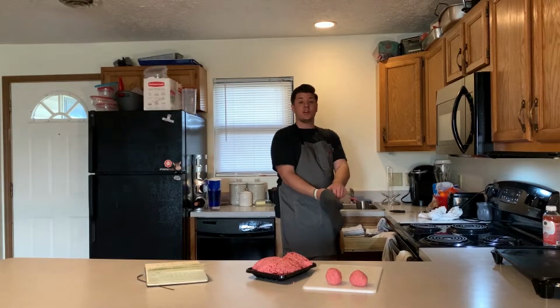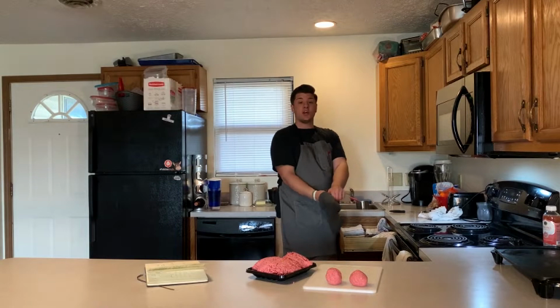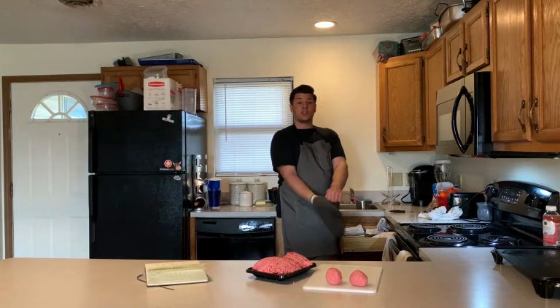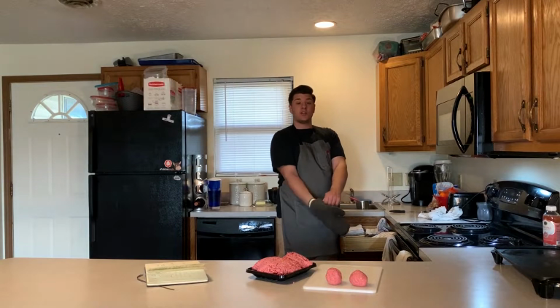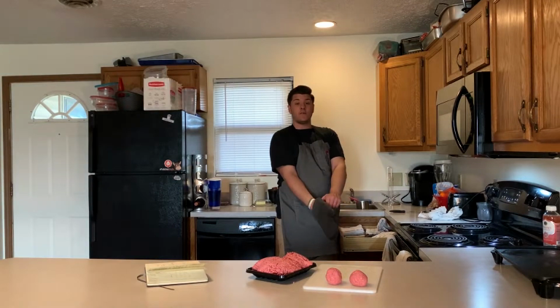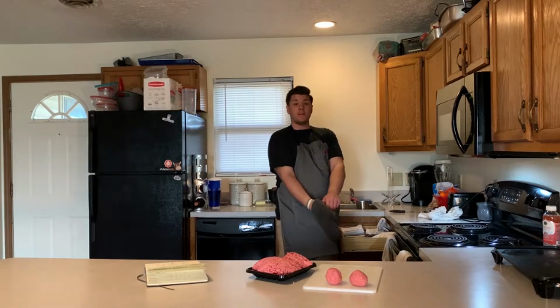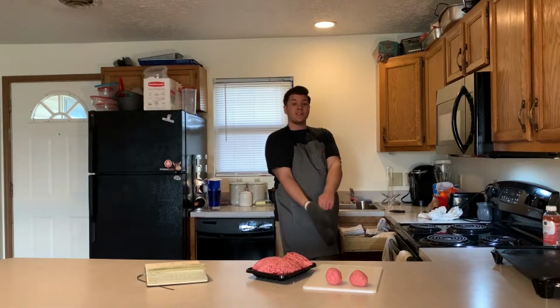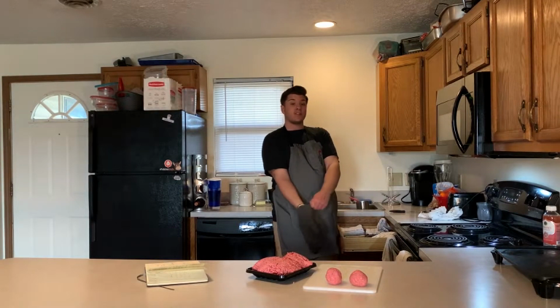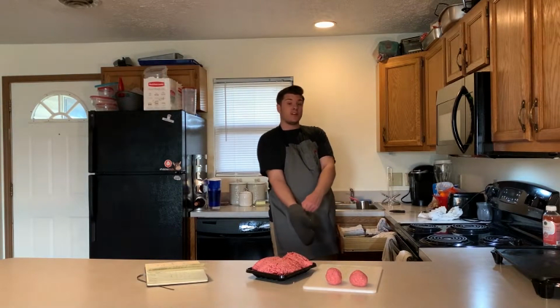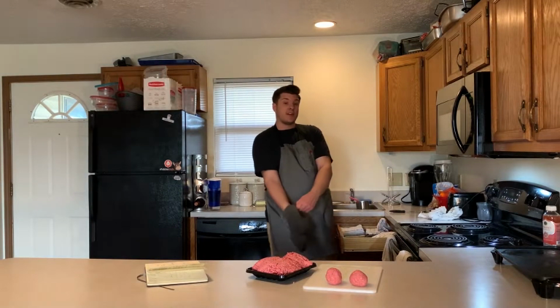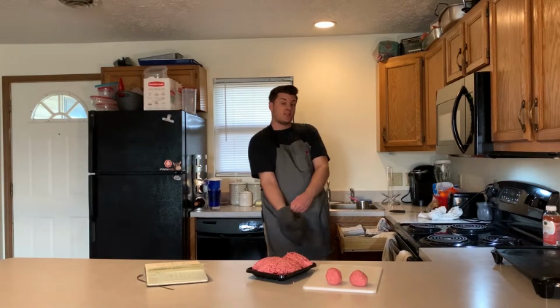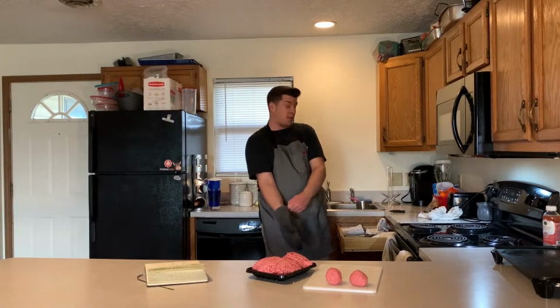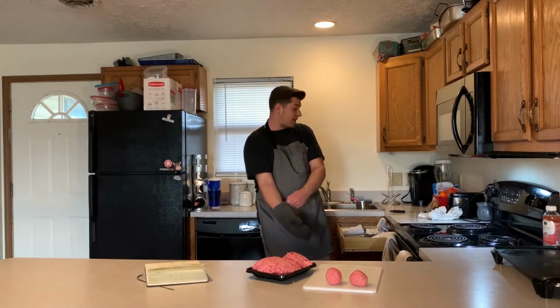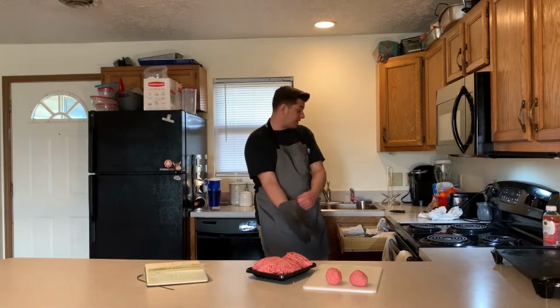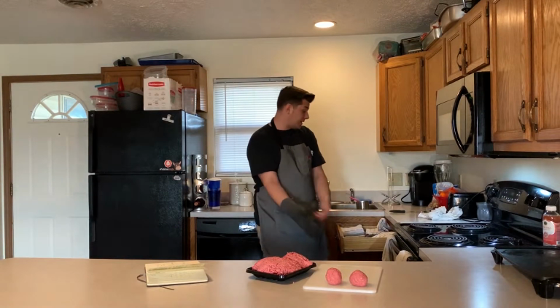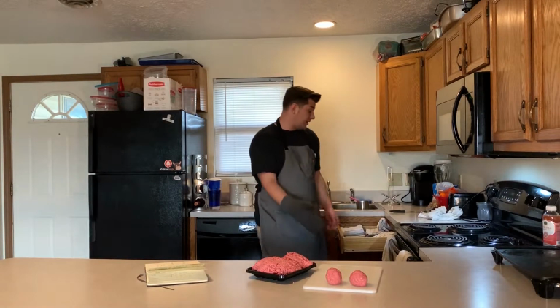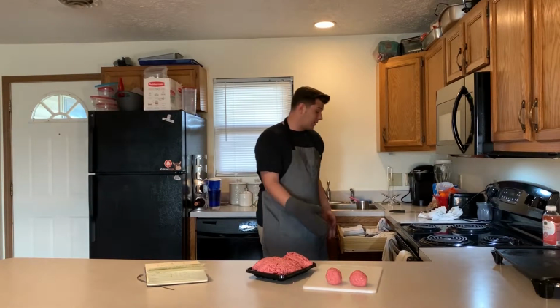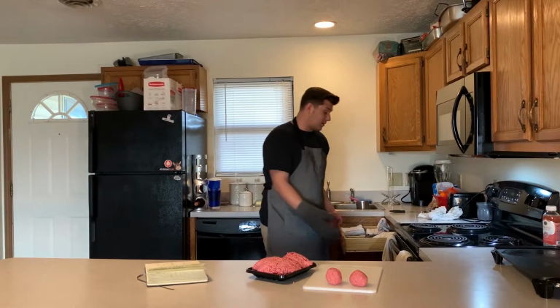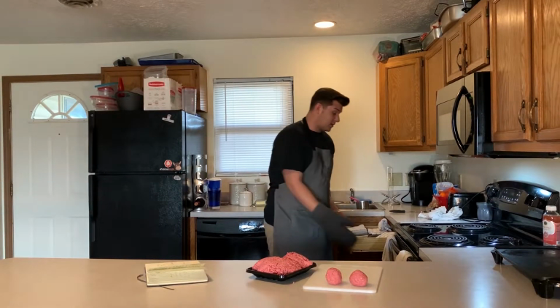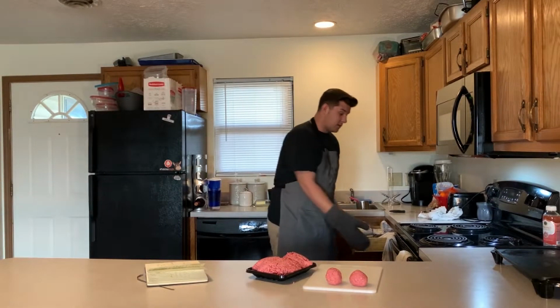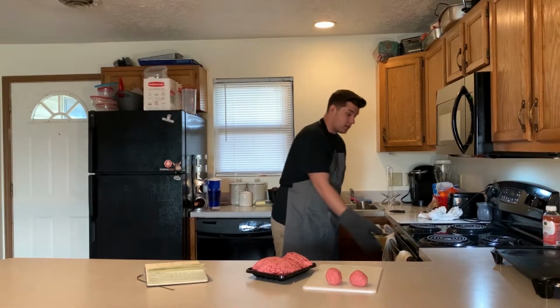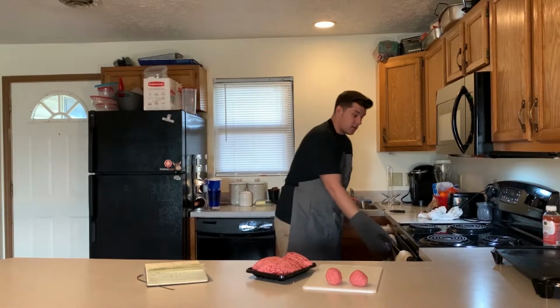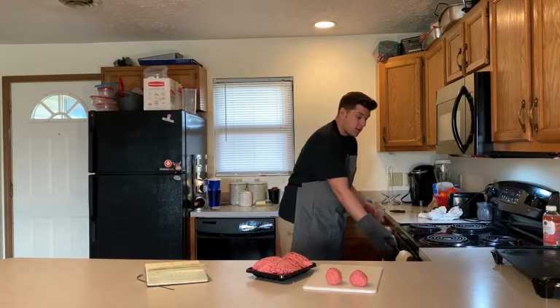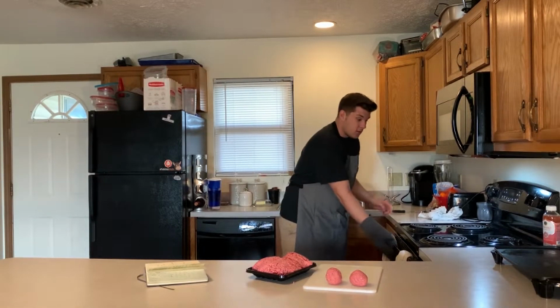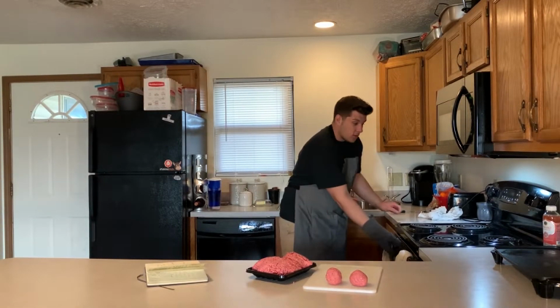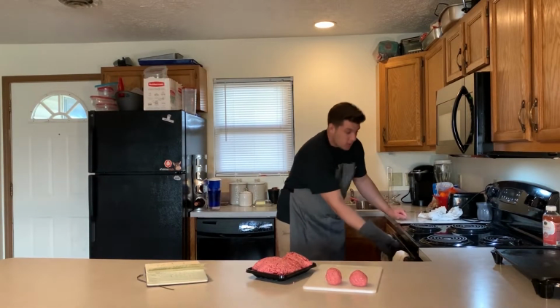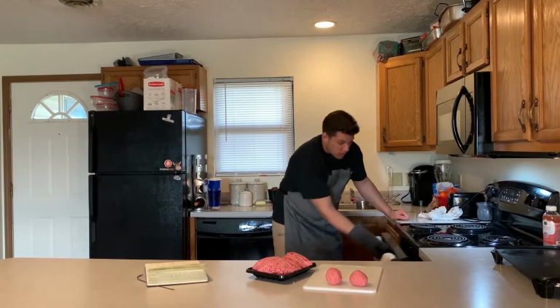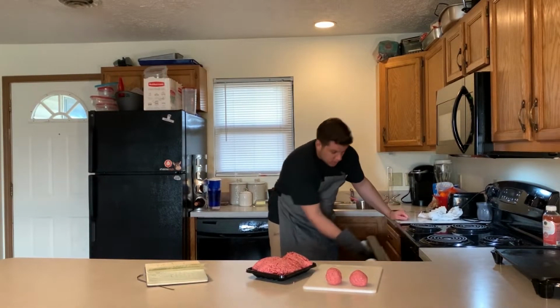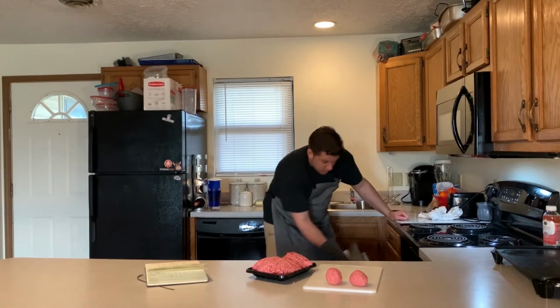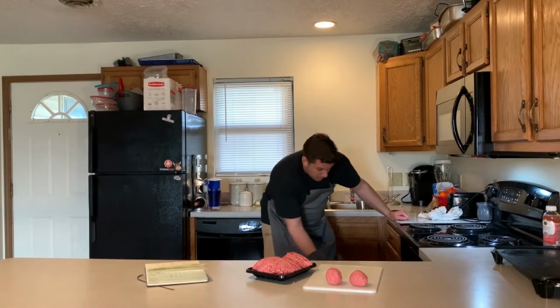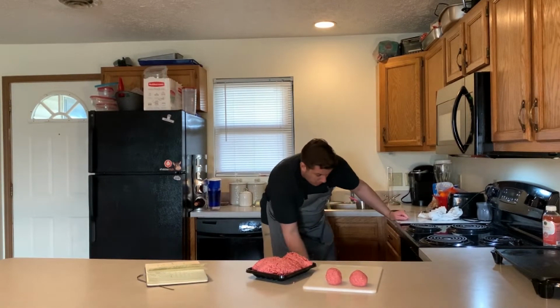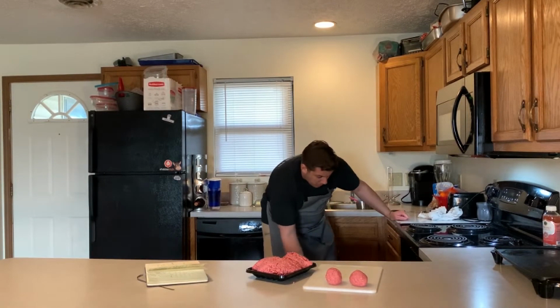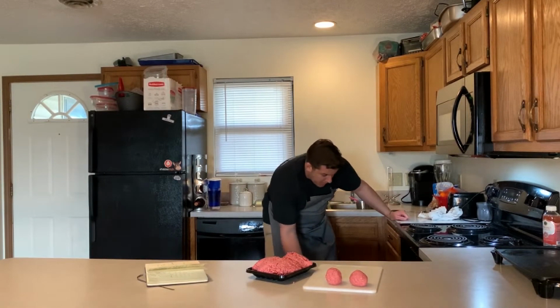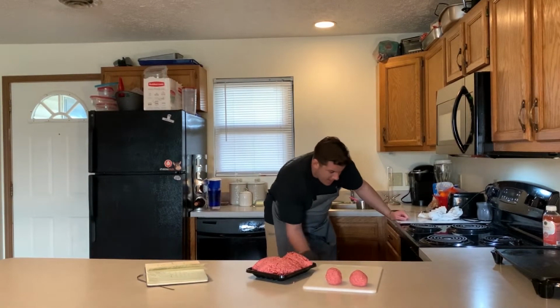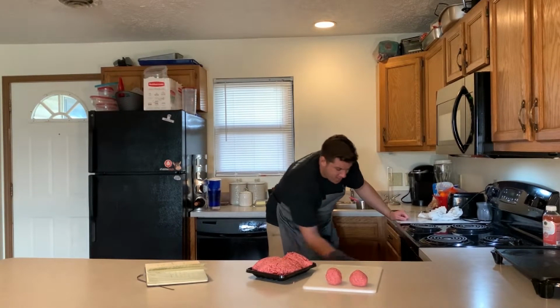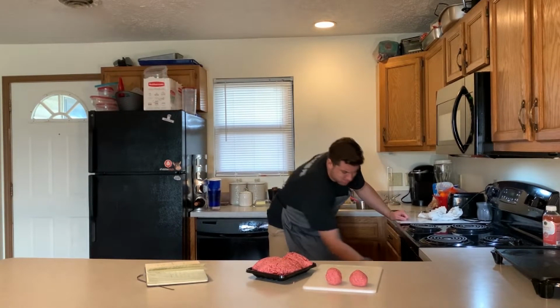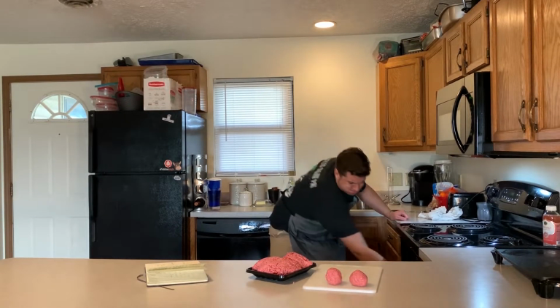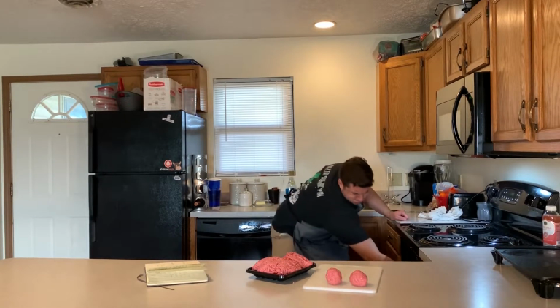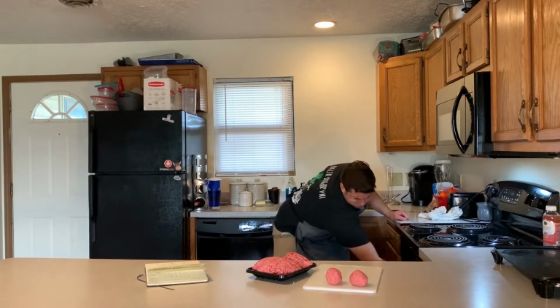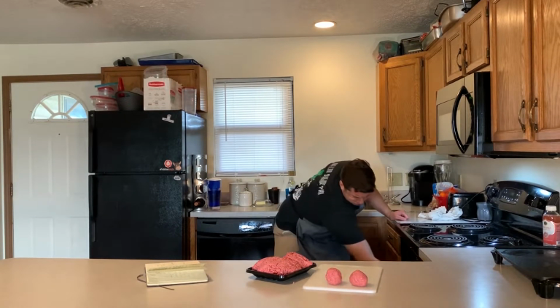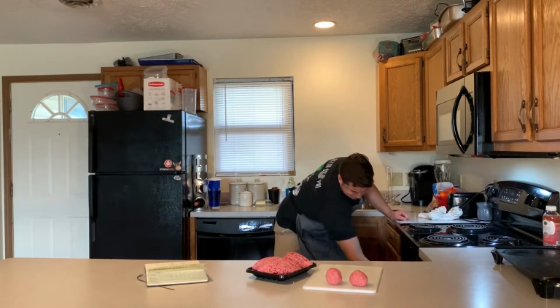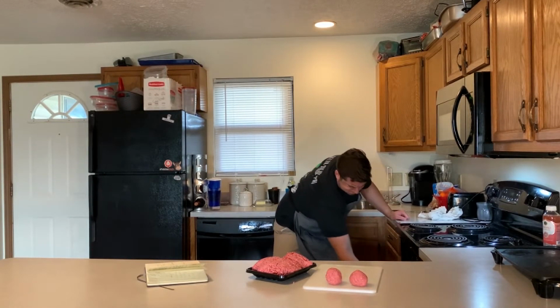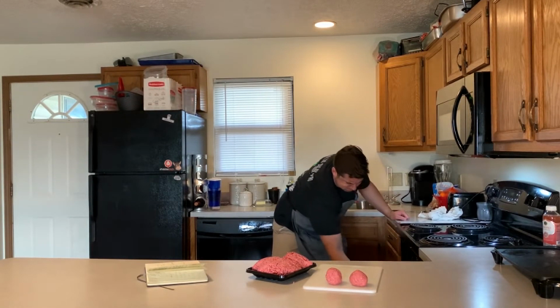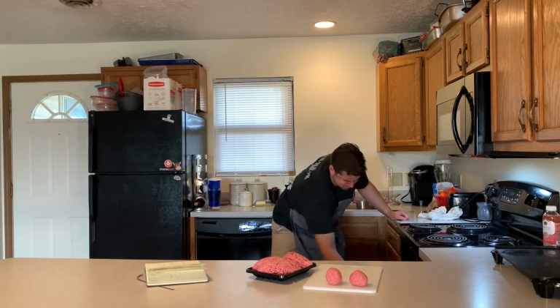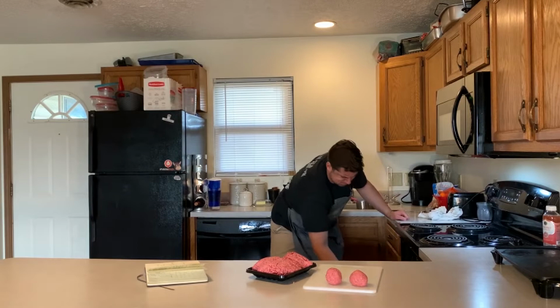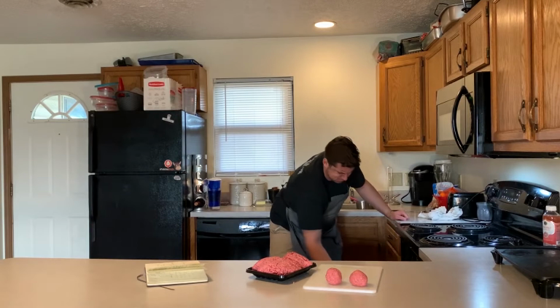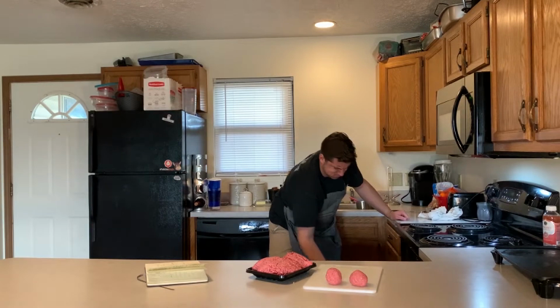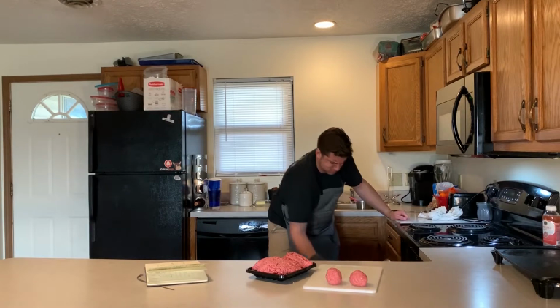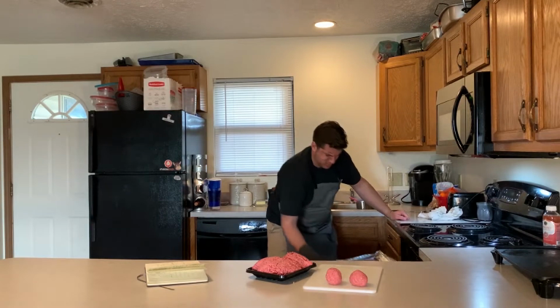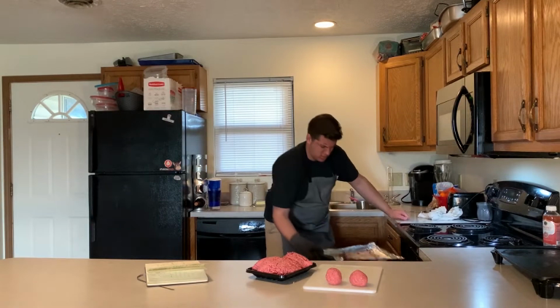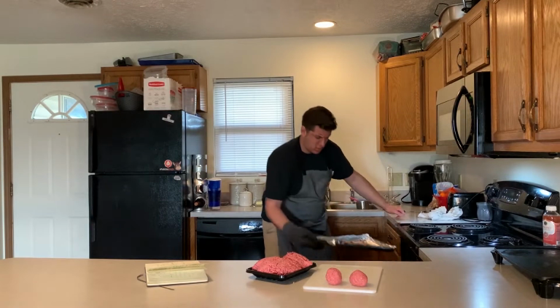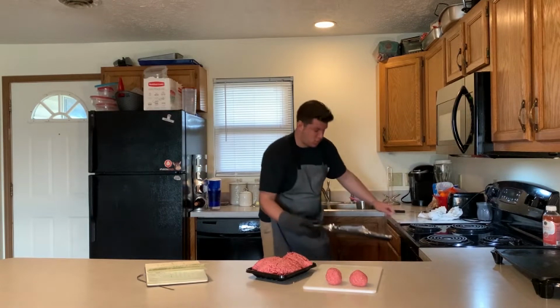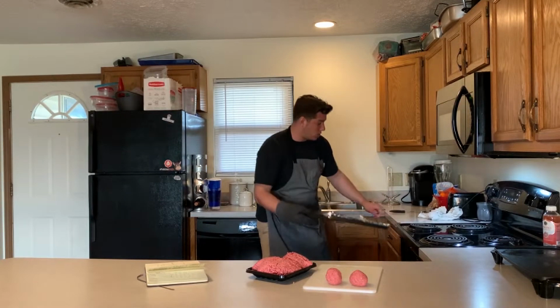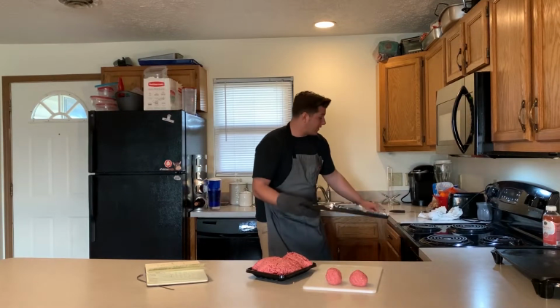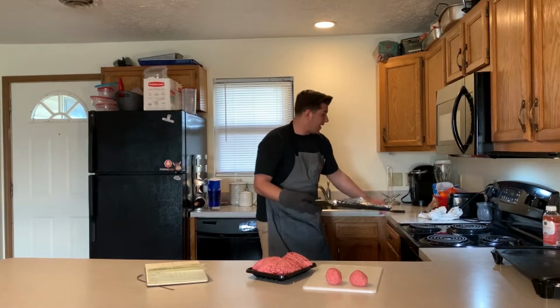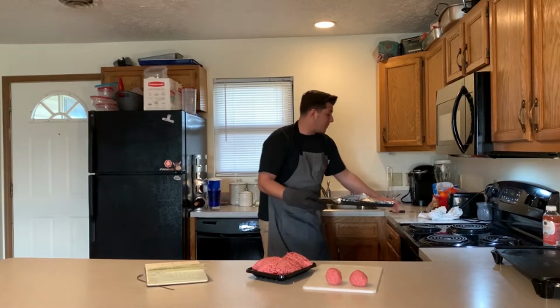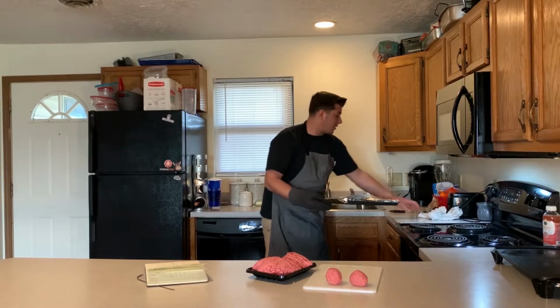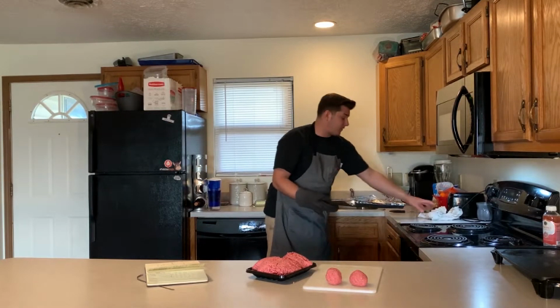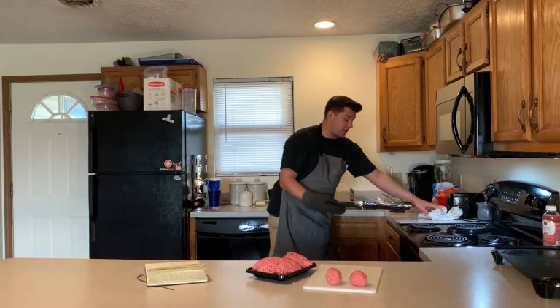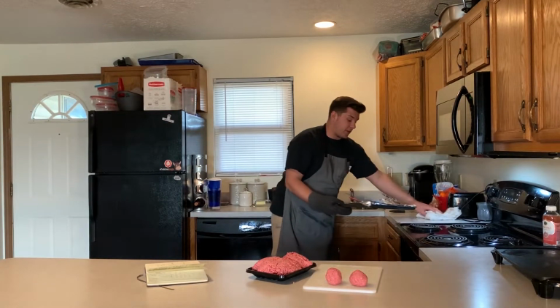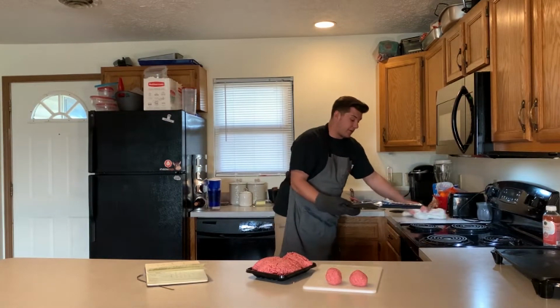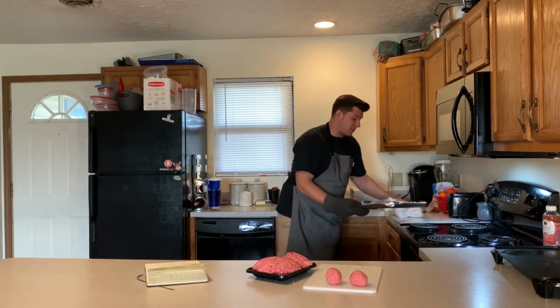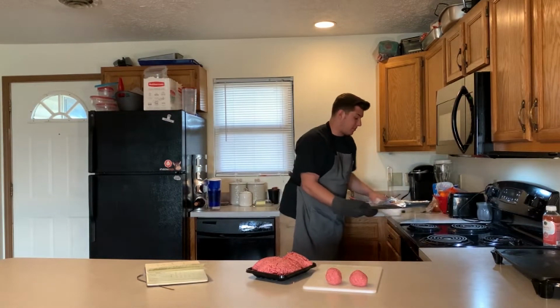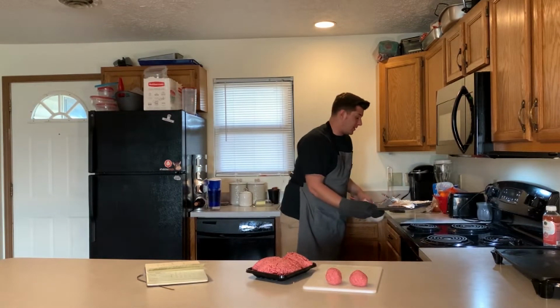The bacon cooked a little faster than I expected, so I'm gonna pull it out. Look at that — perfectly crispy.